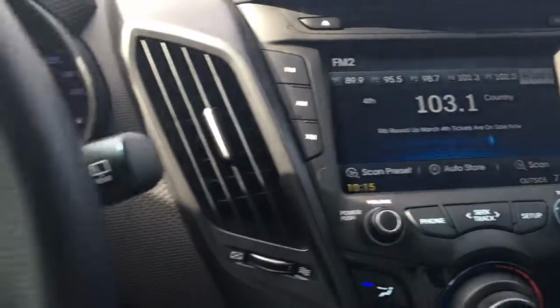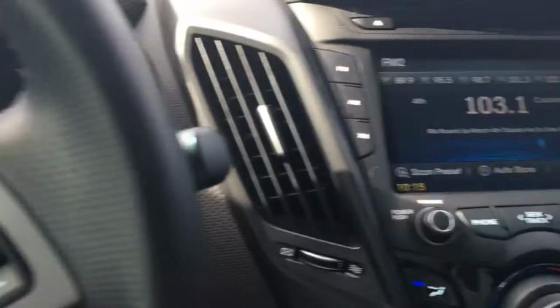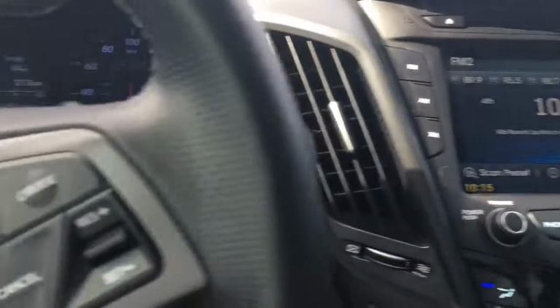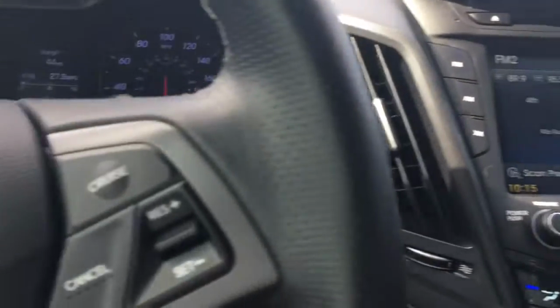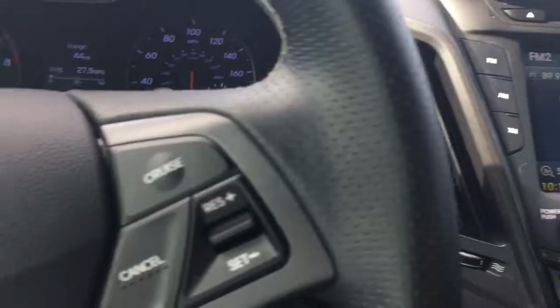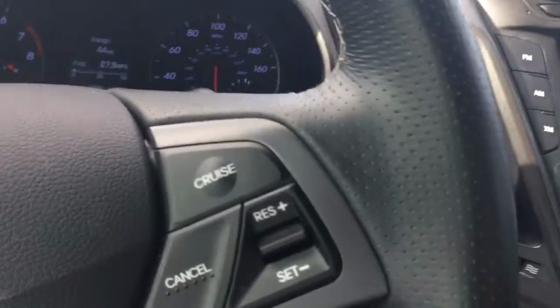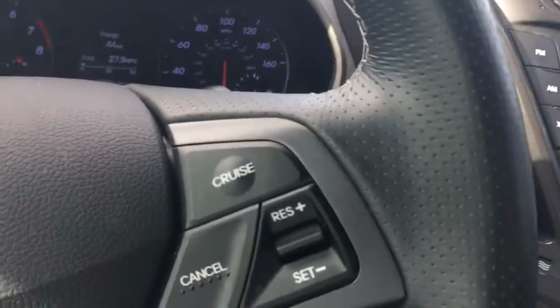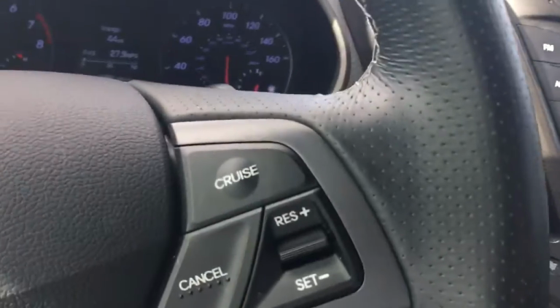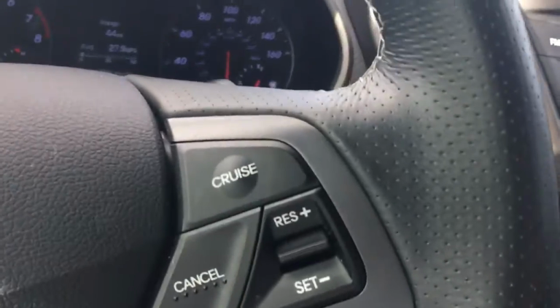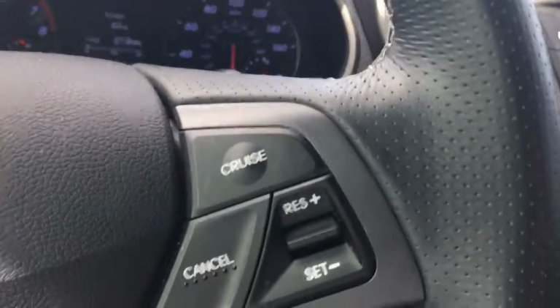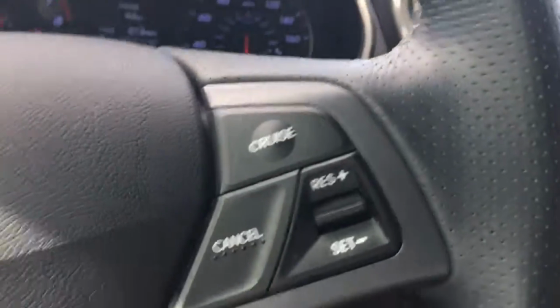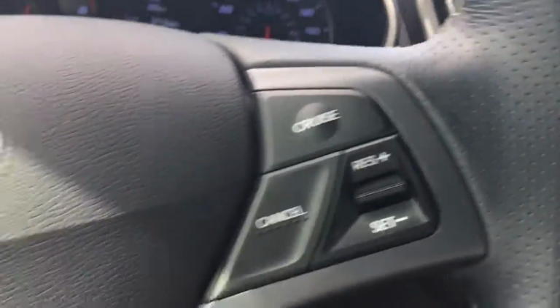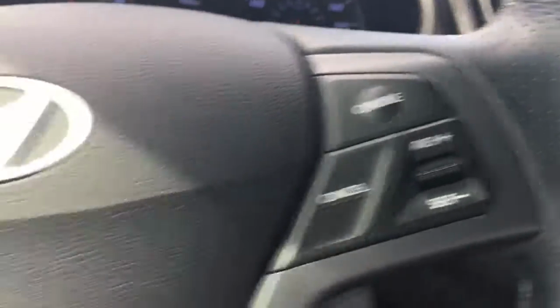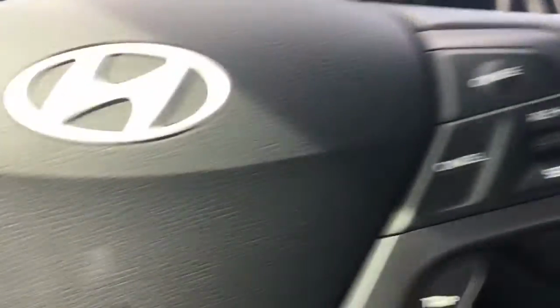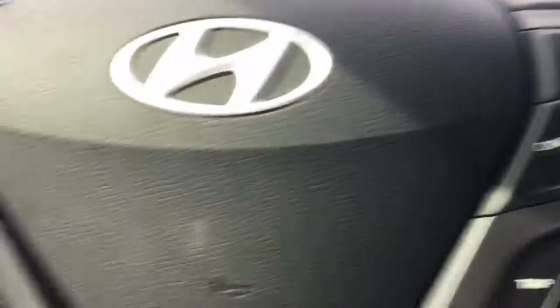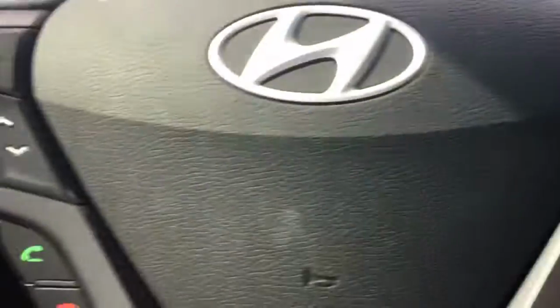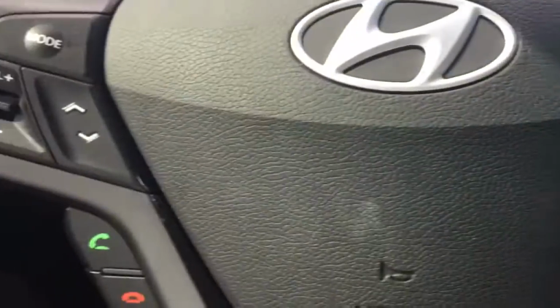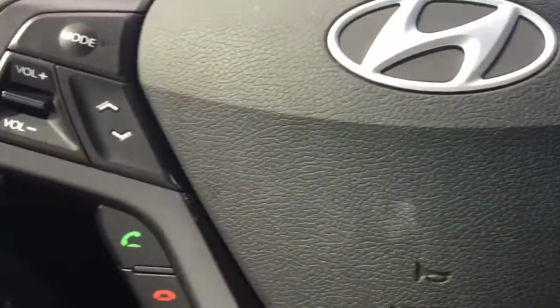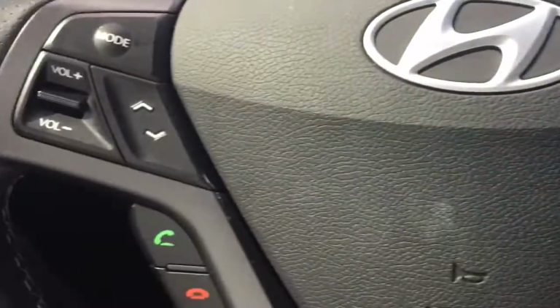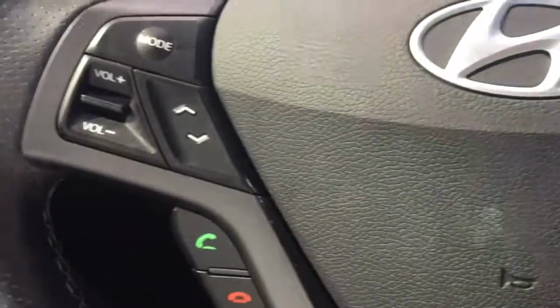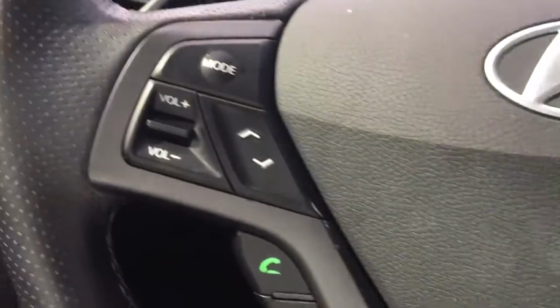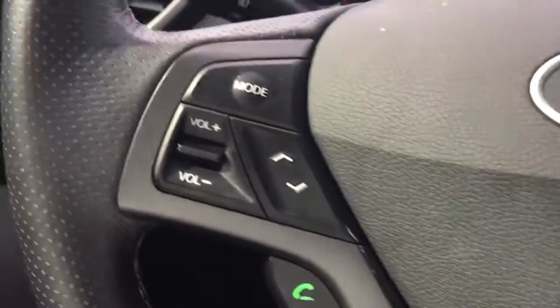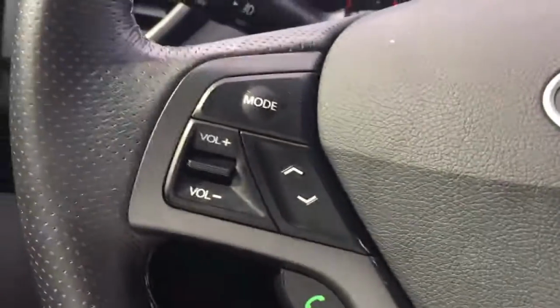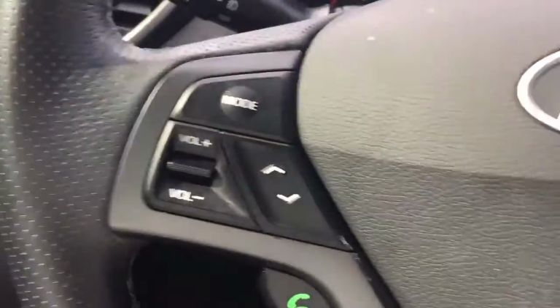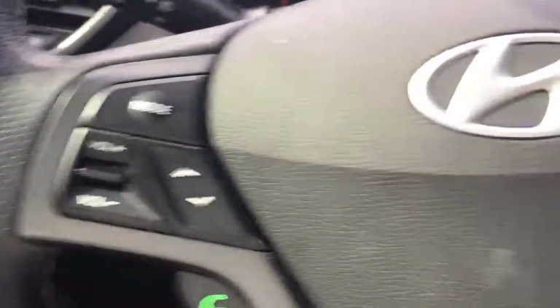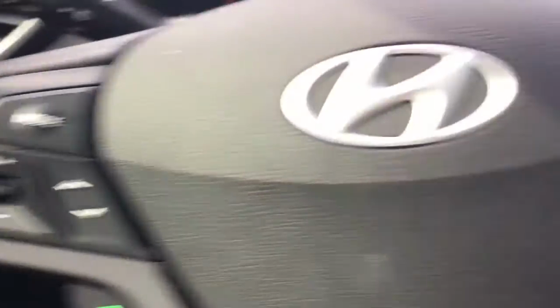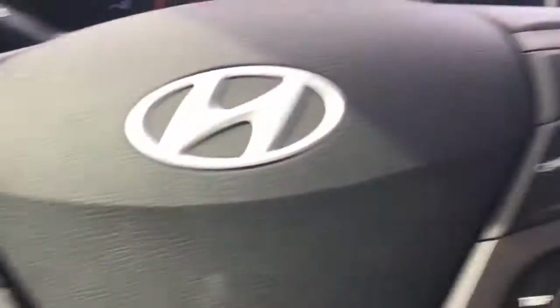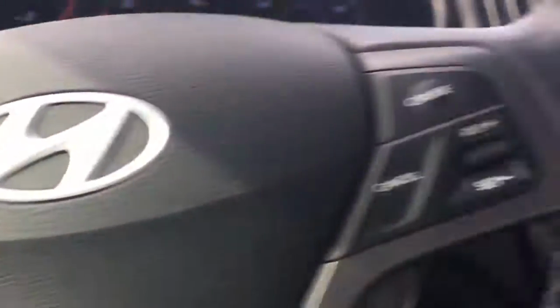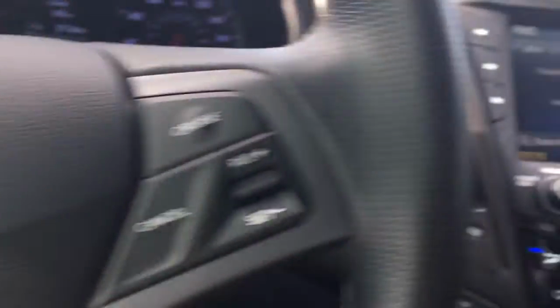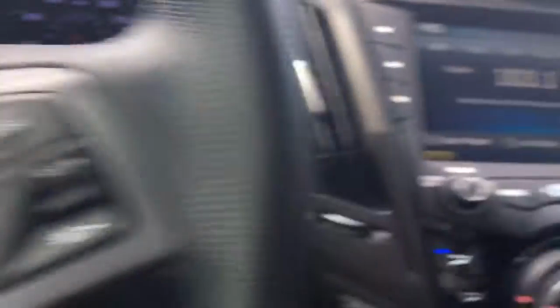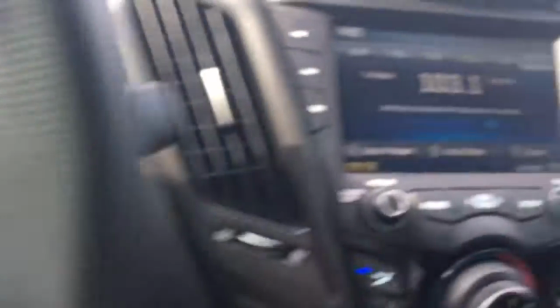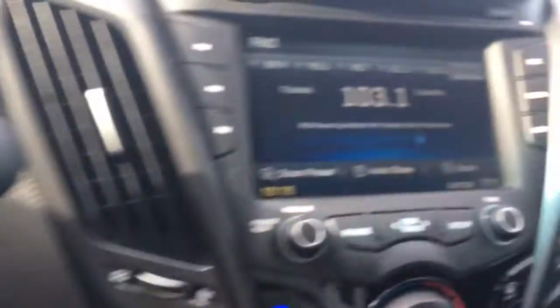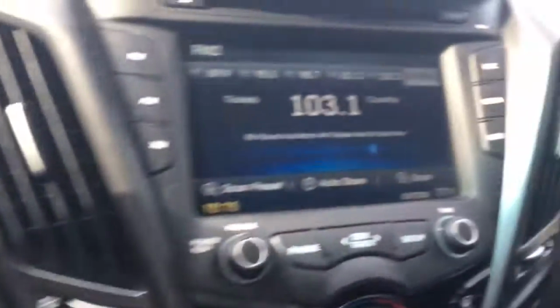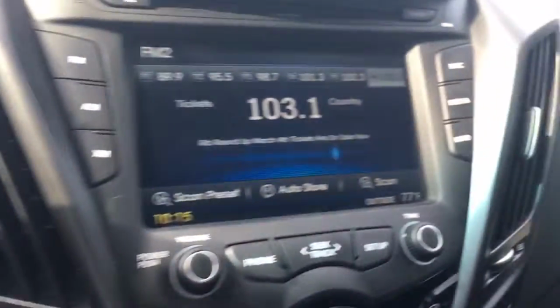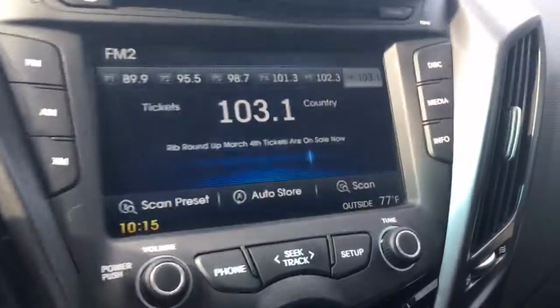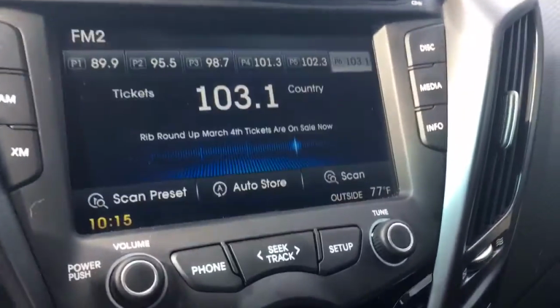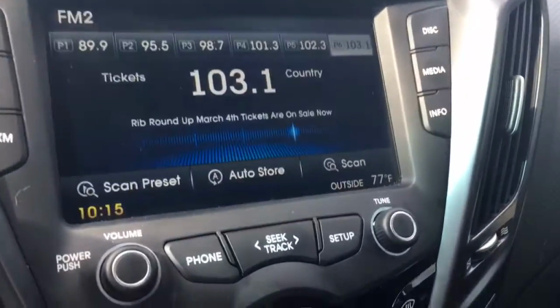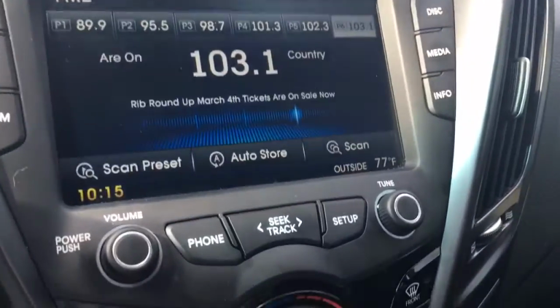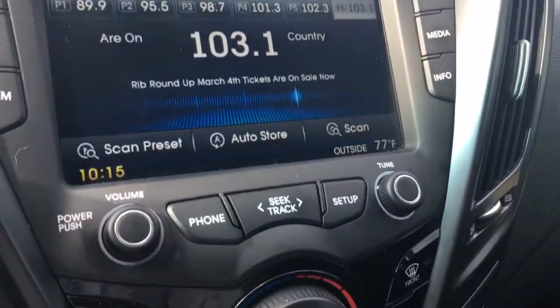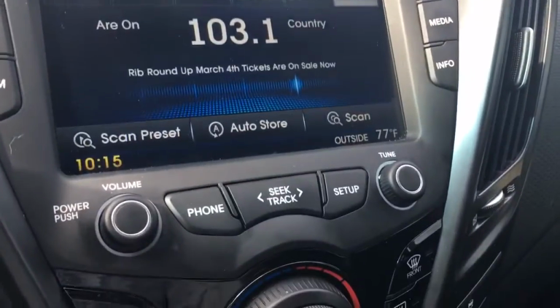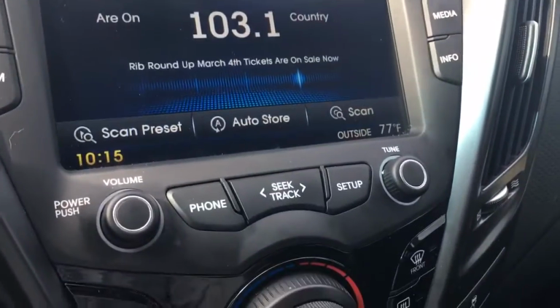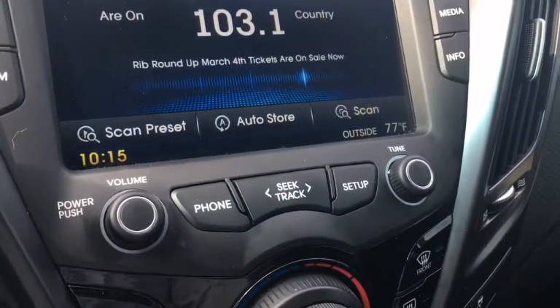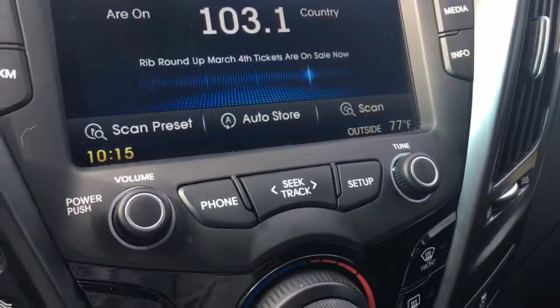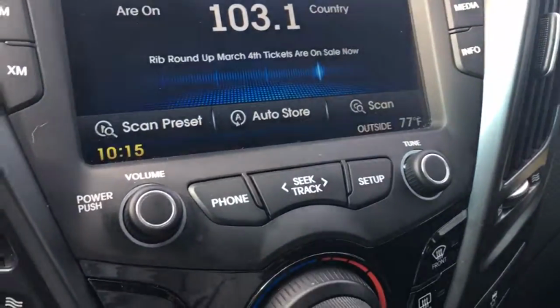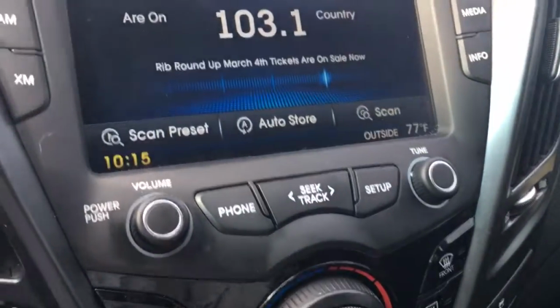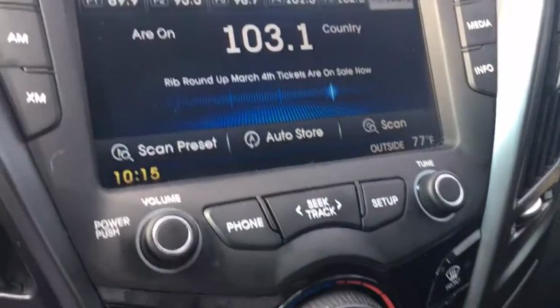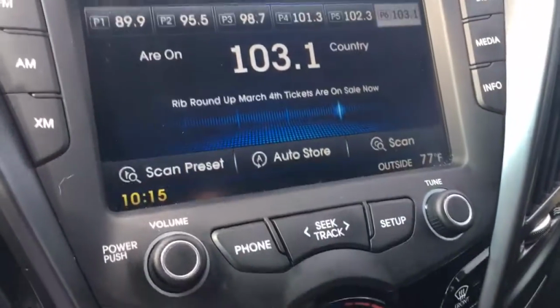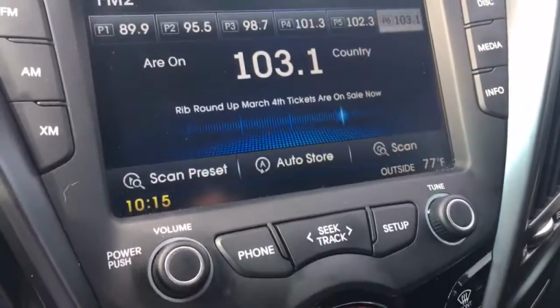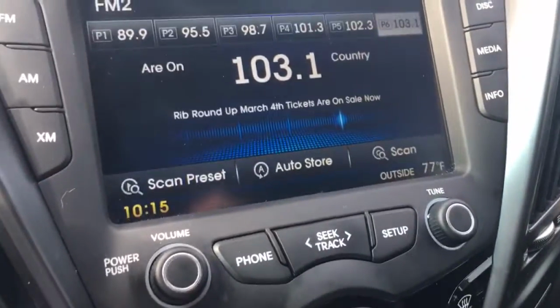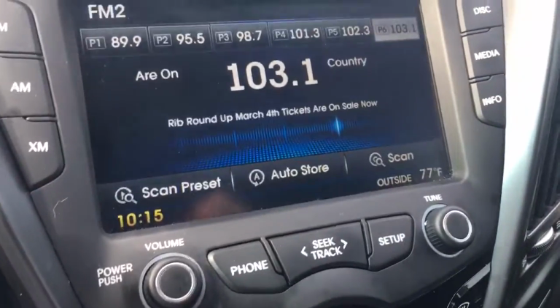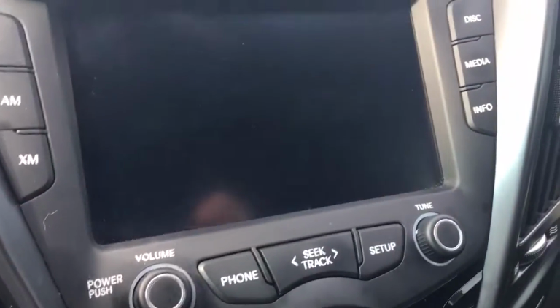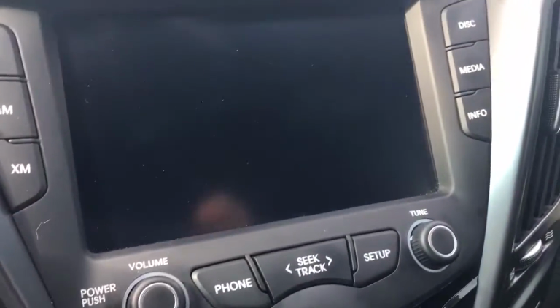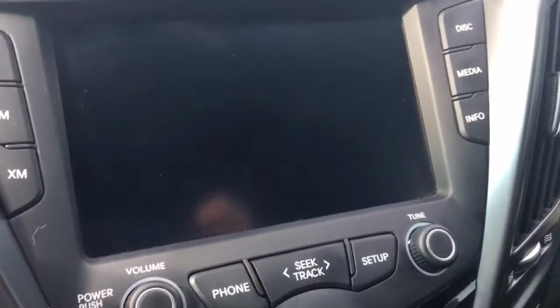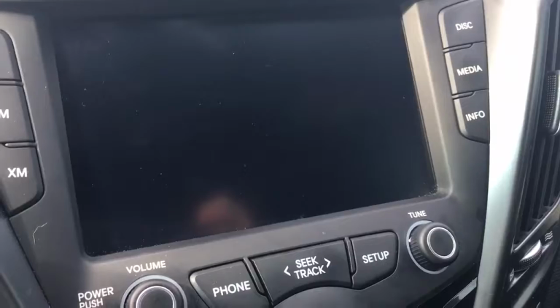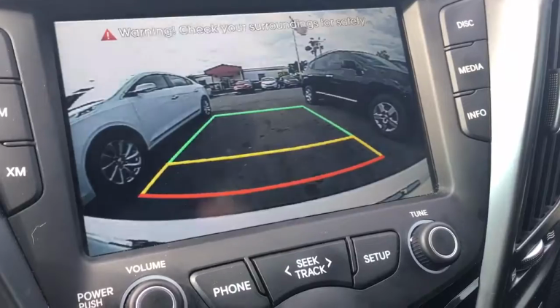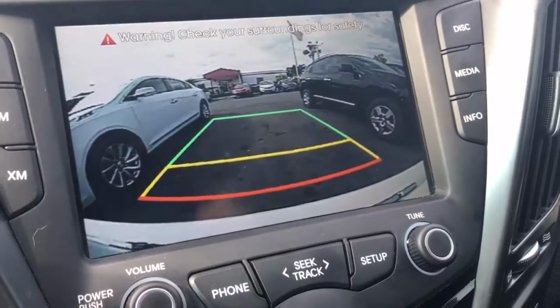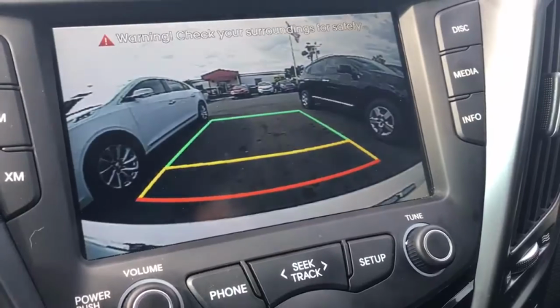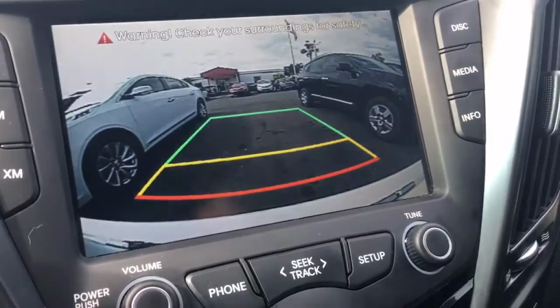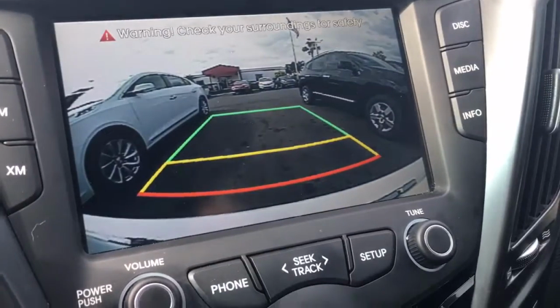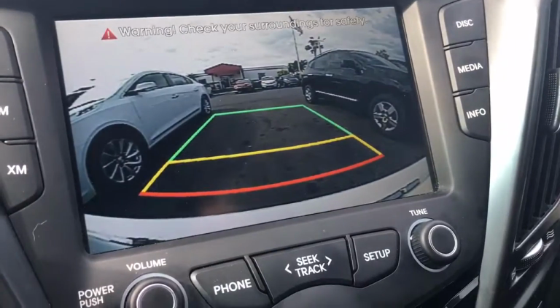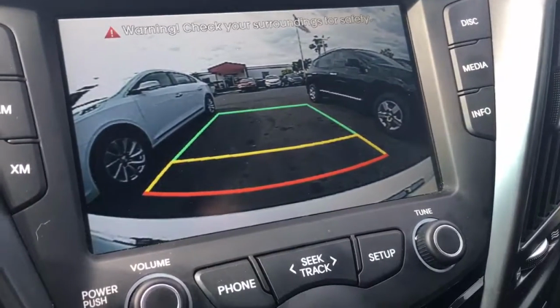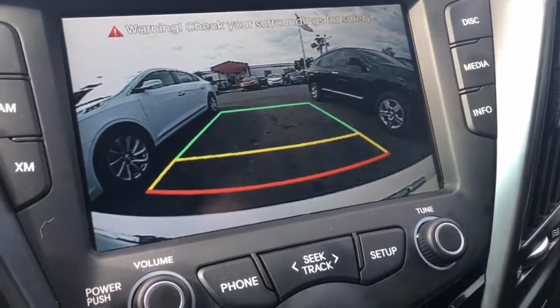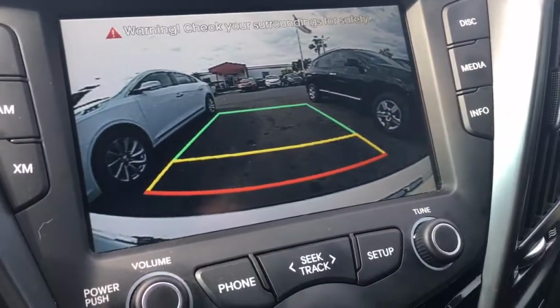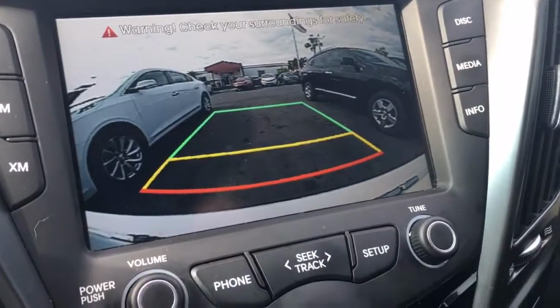Of course it has the cruise control, the Bluetooth, and all the volume controls there for your radio. Here's the backup camera.